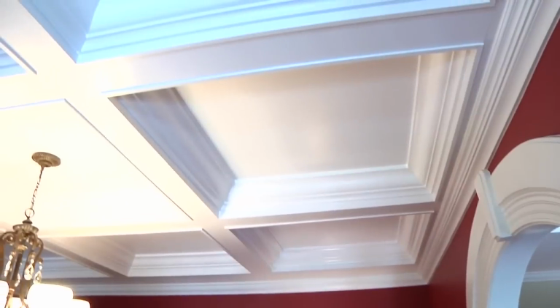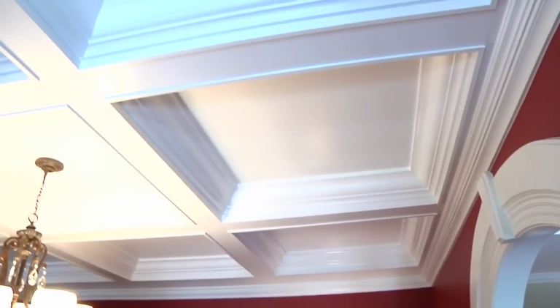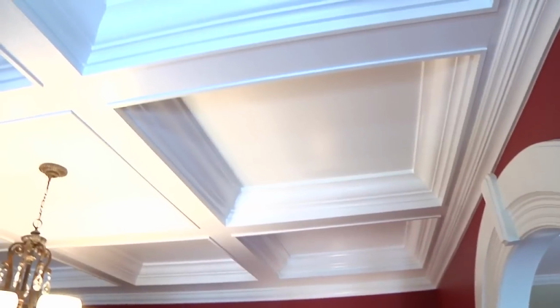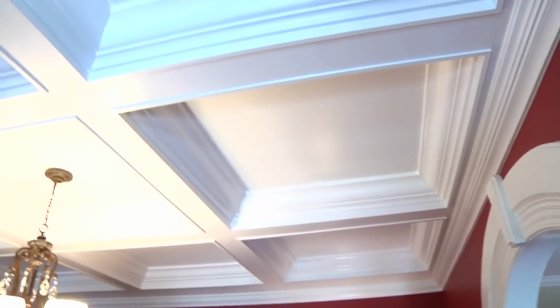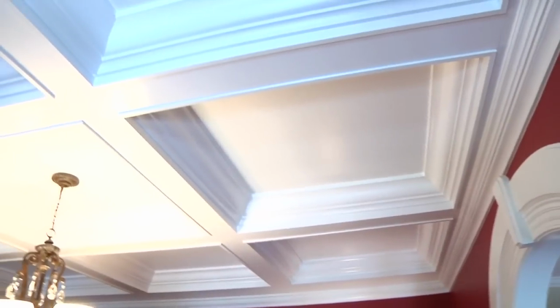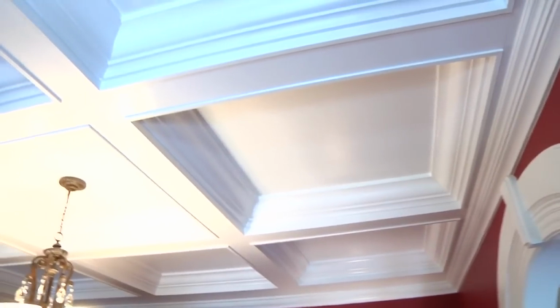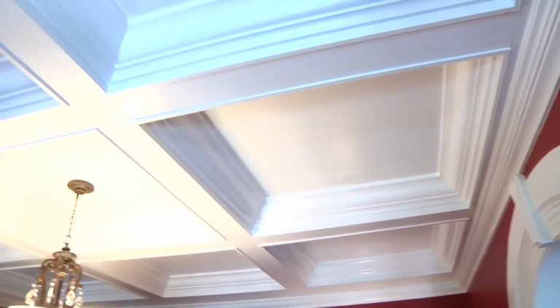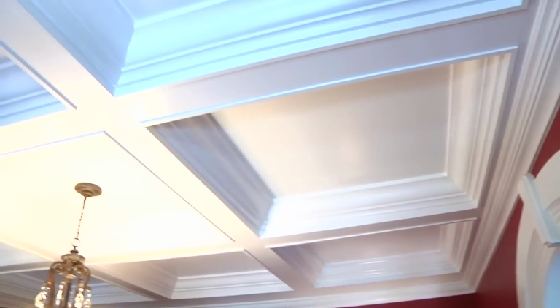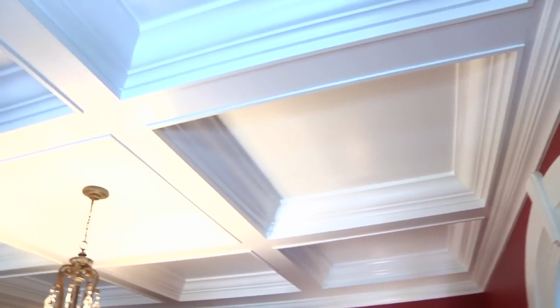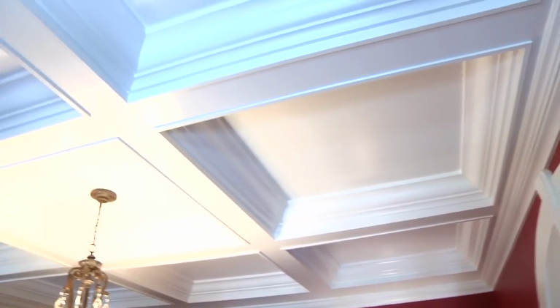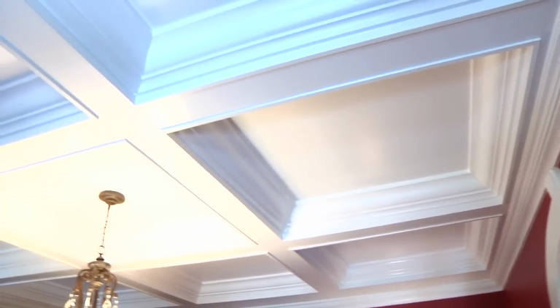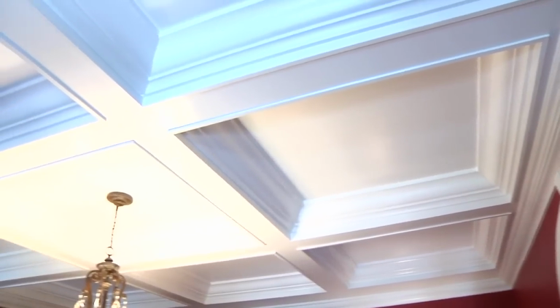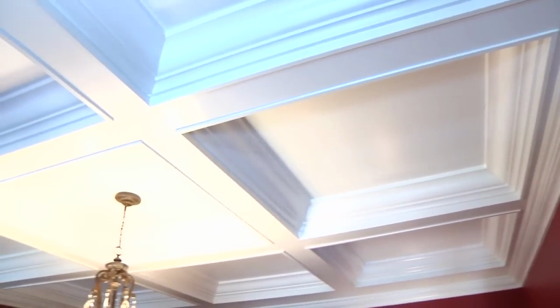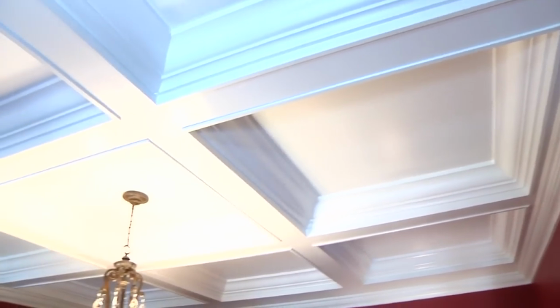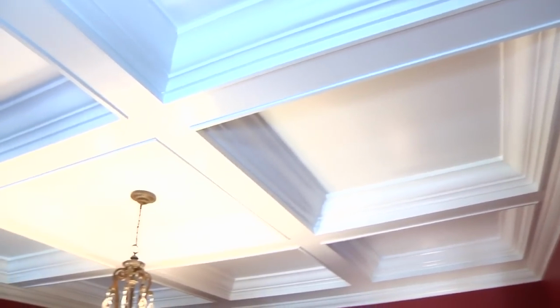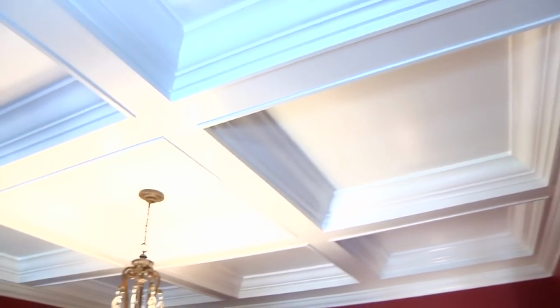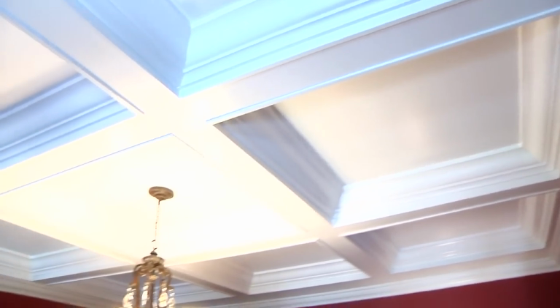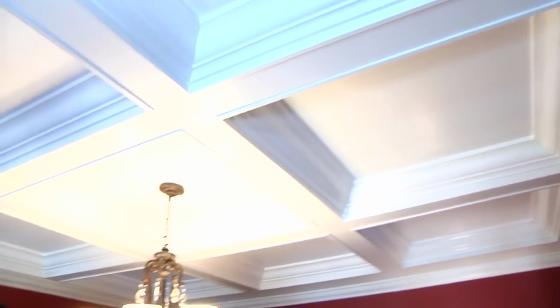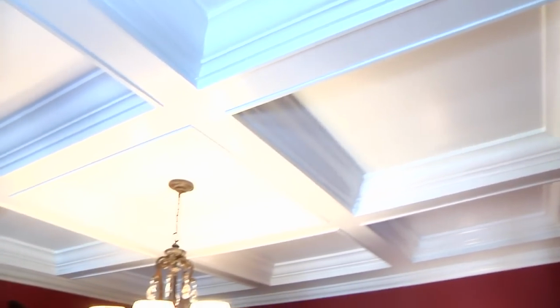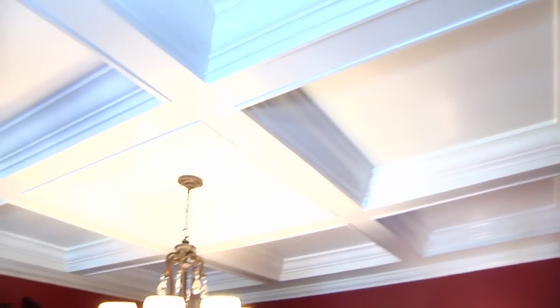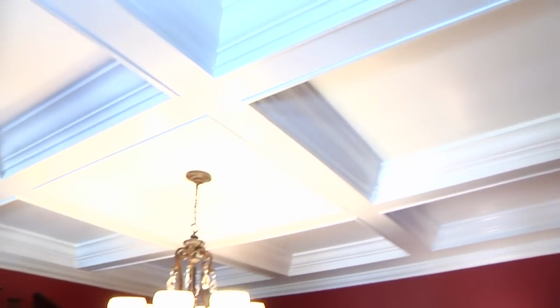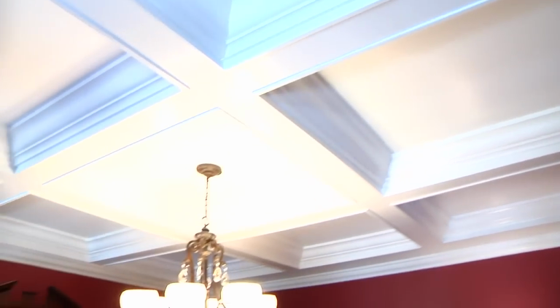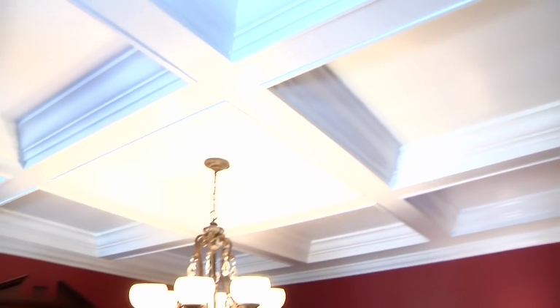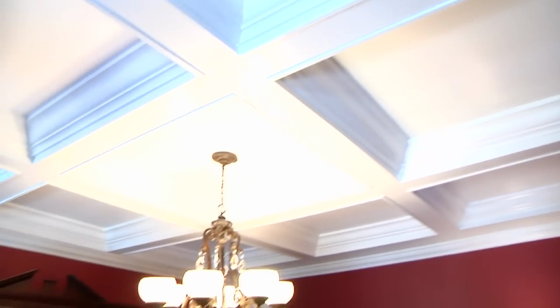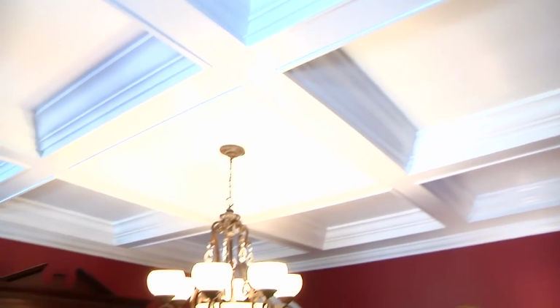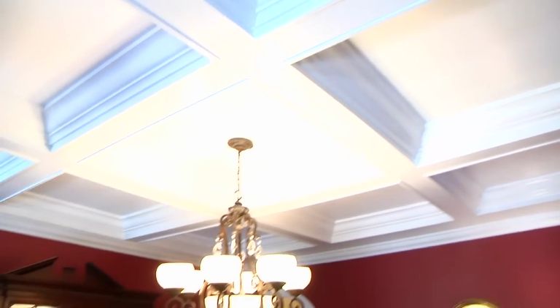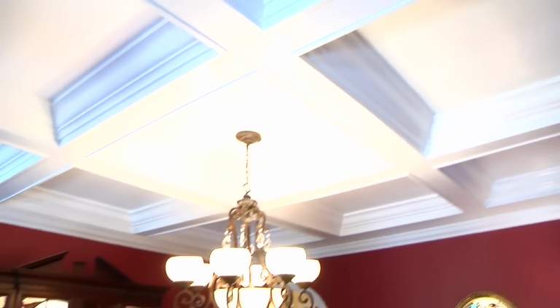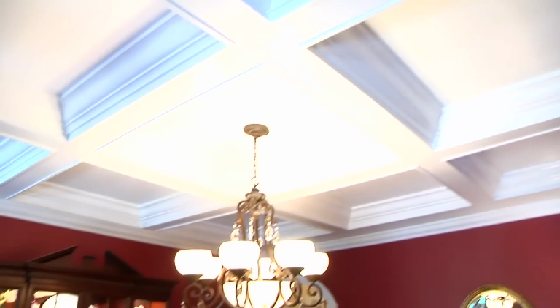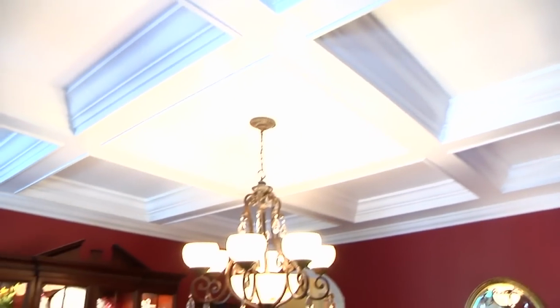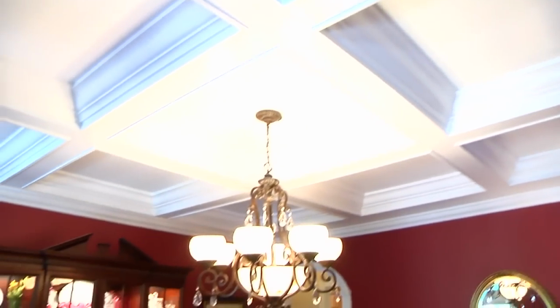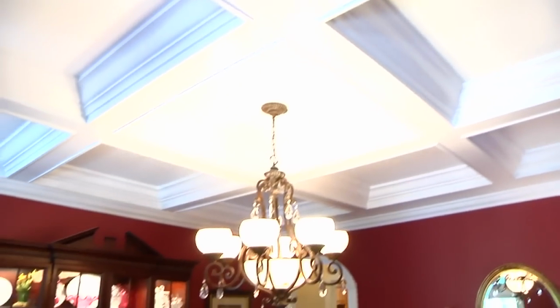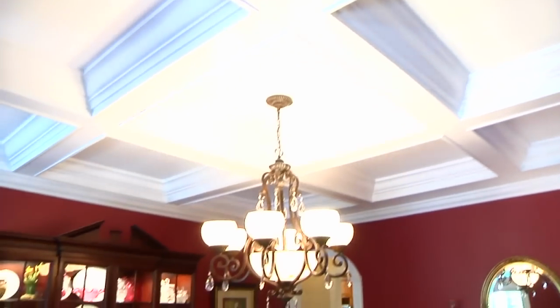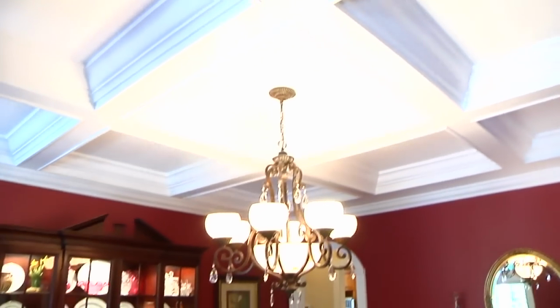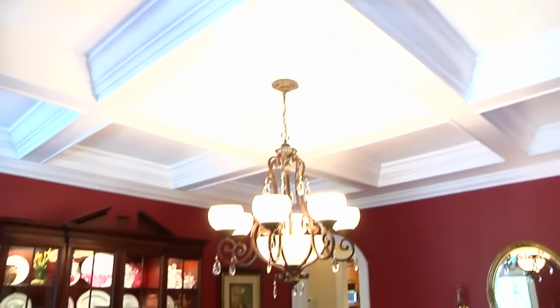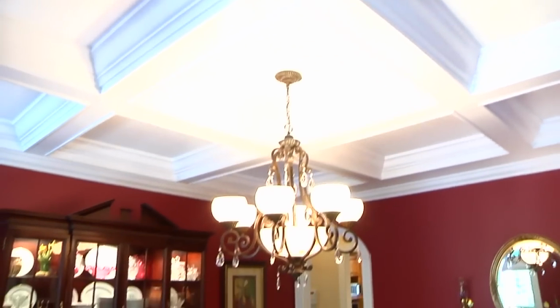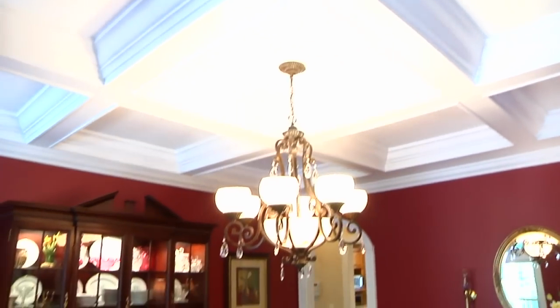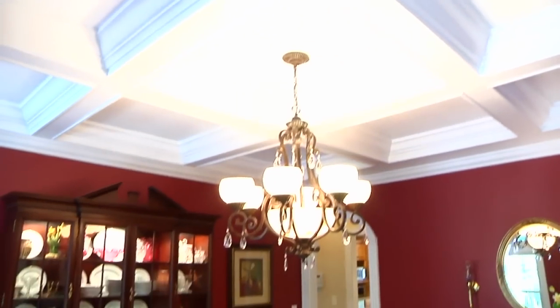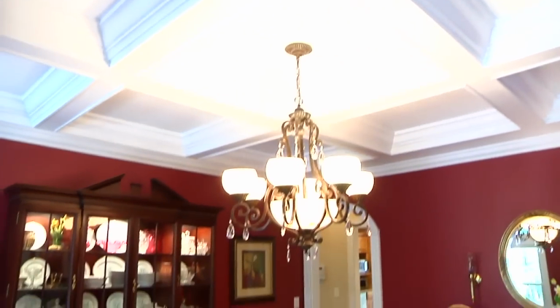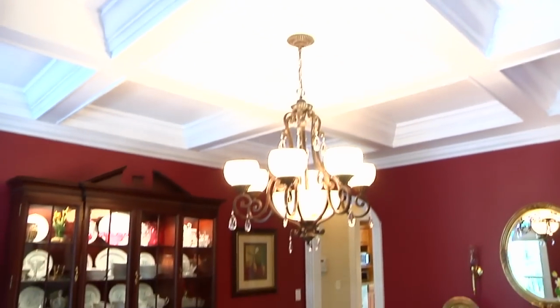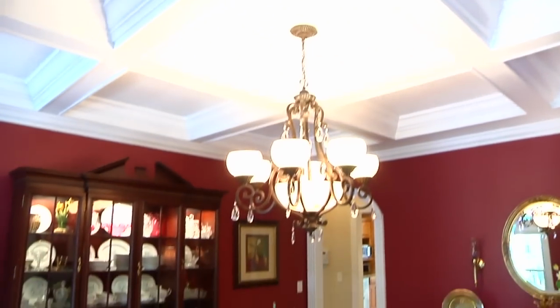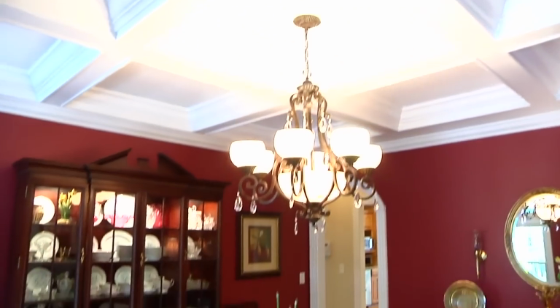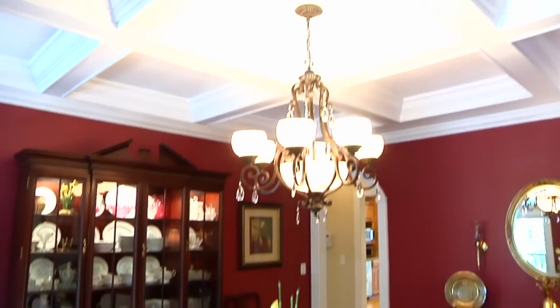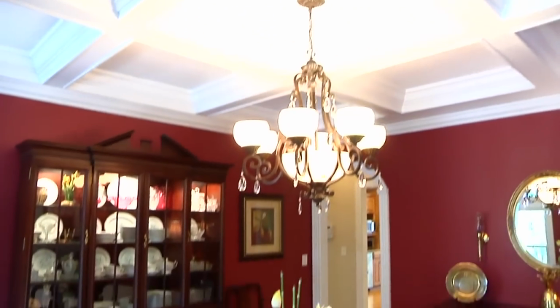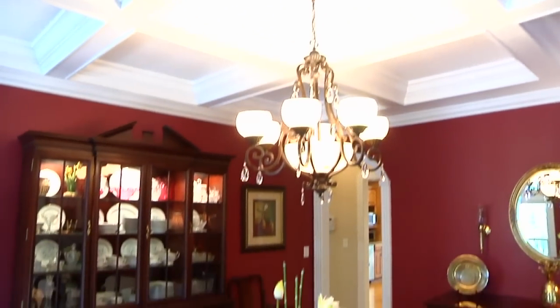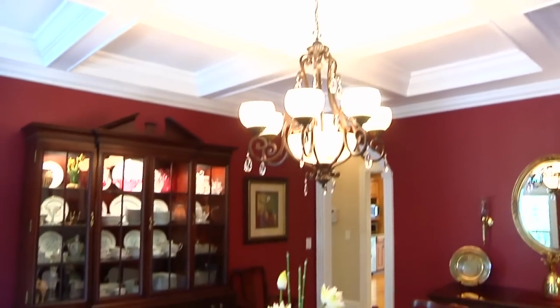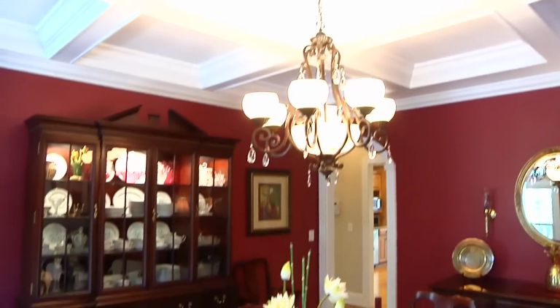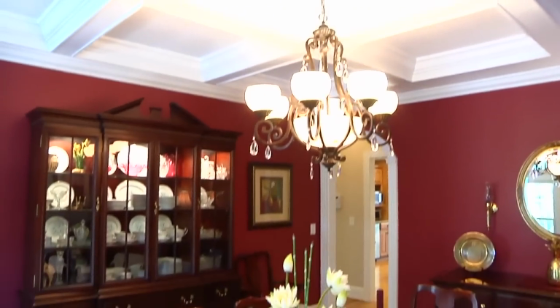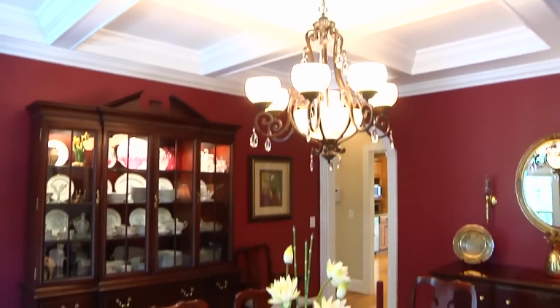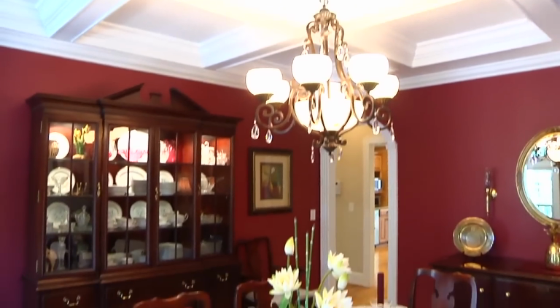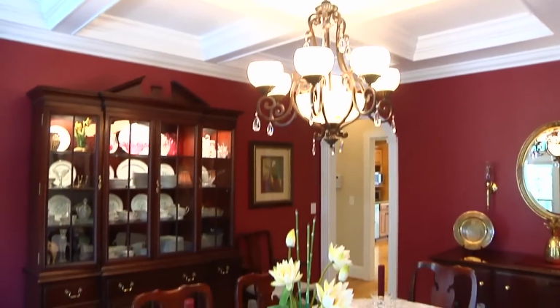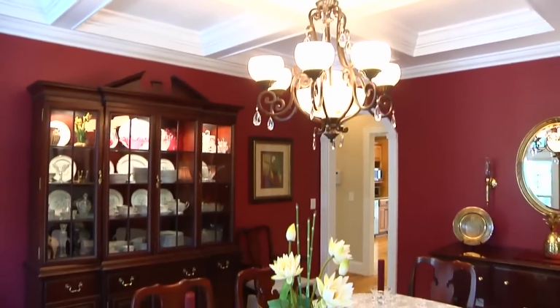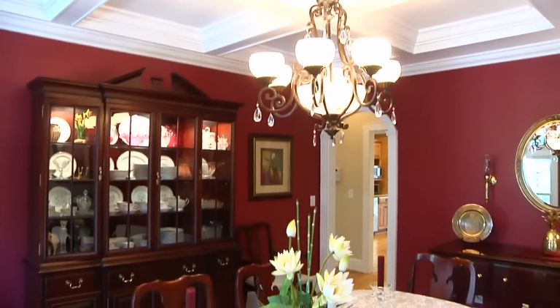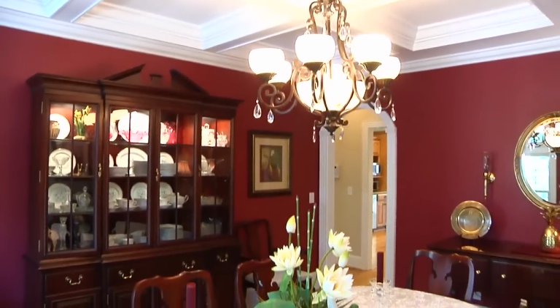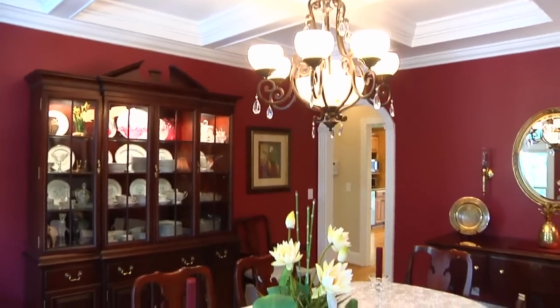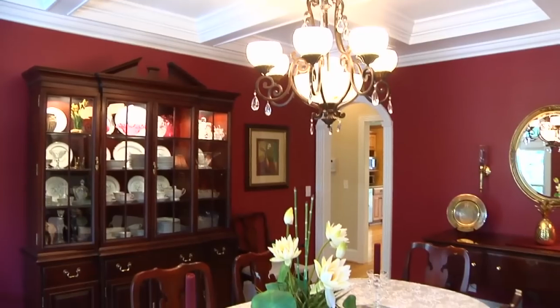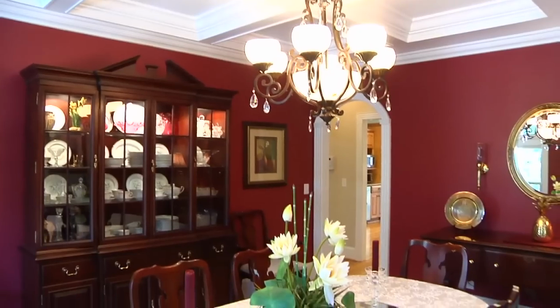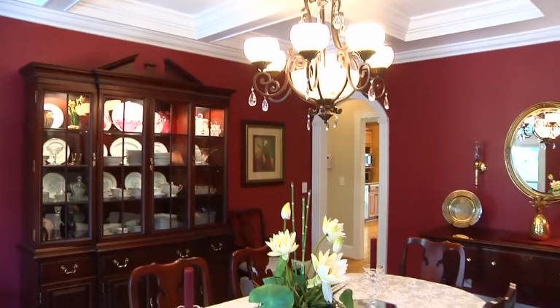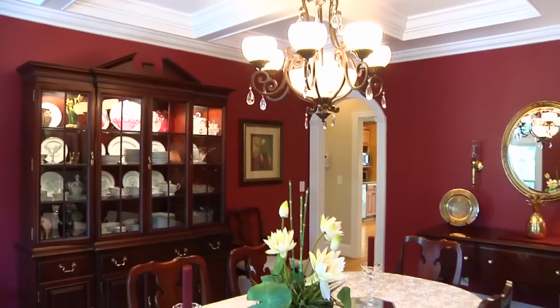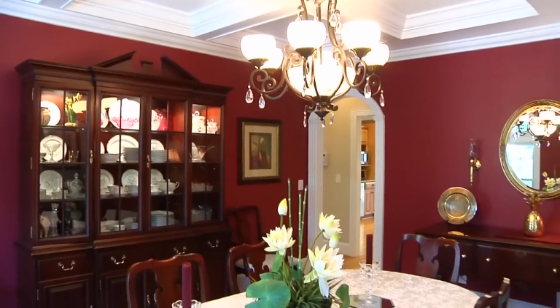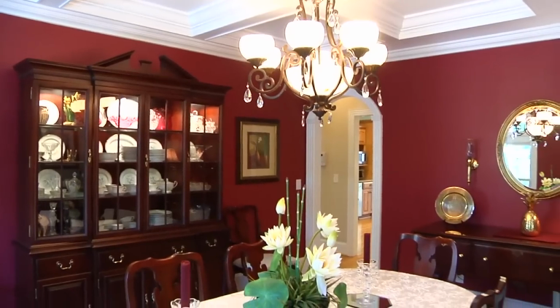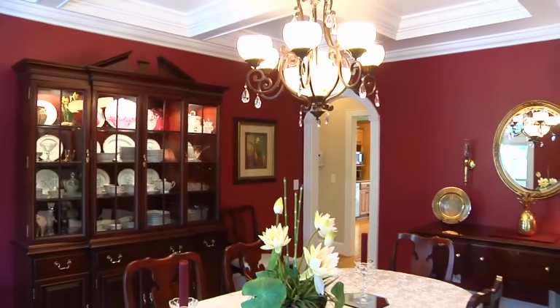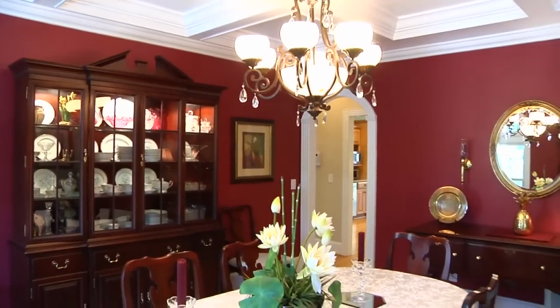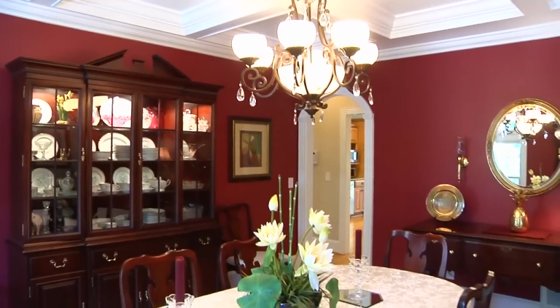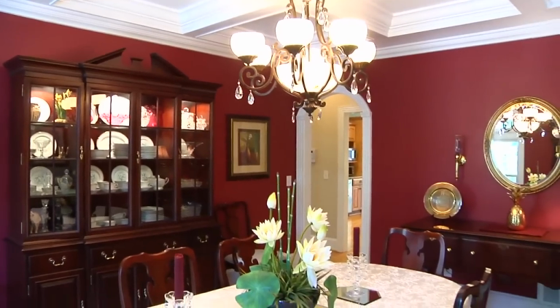The windows in this room, as well as the rest of the home, are Anderson windows for exceptional energy efficiency.